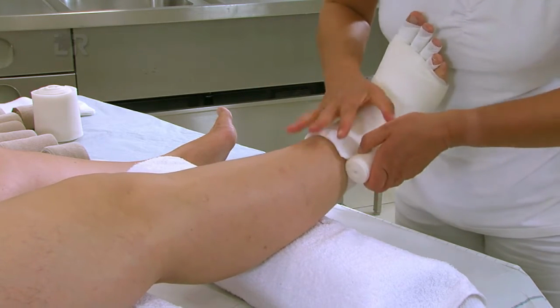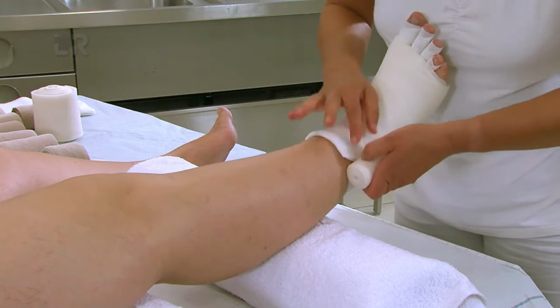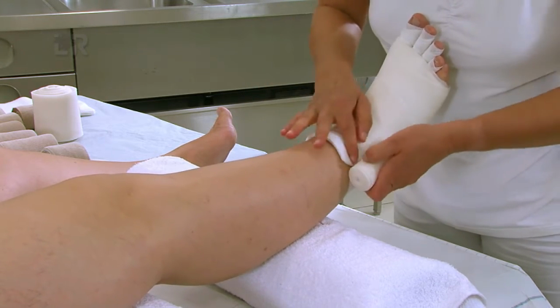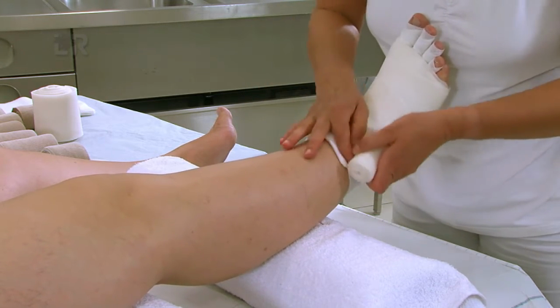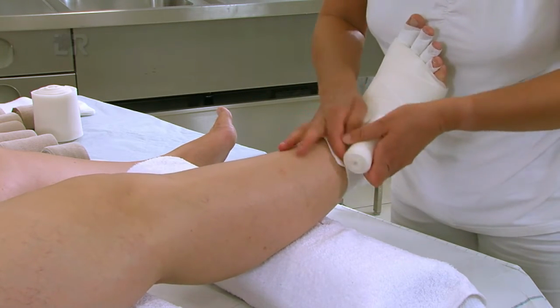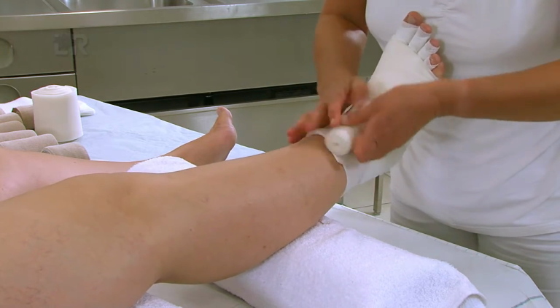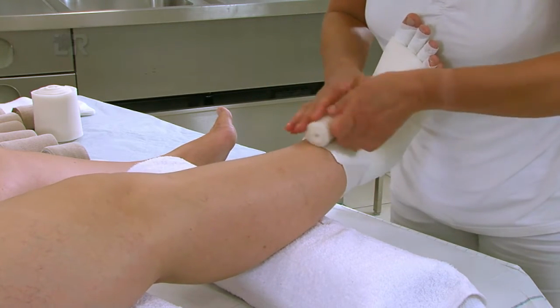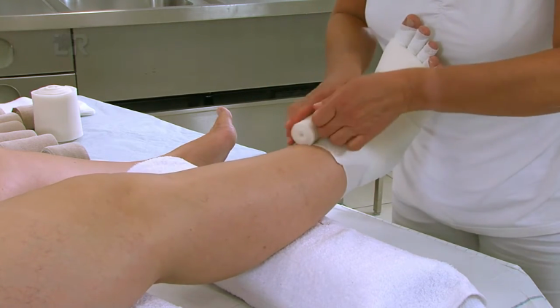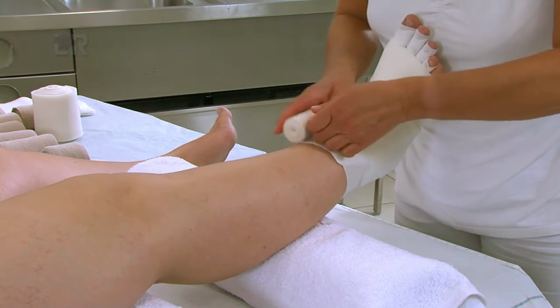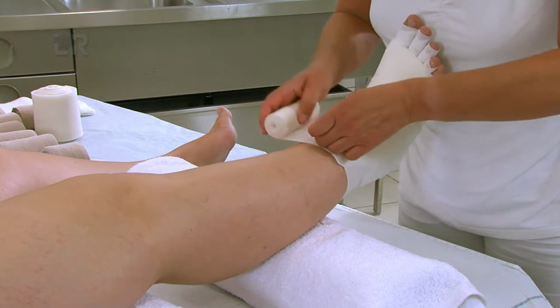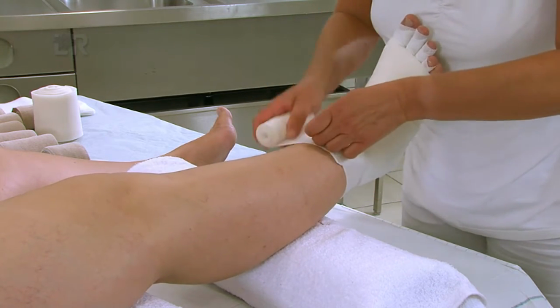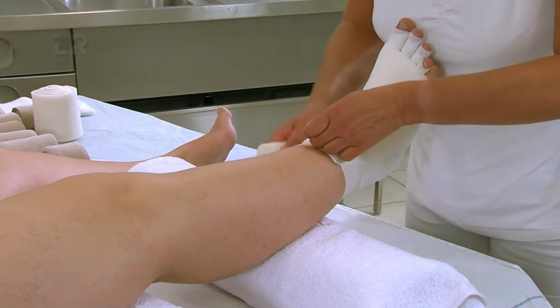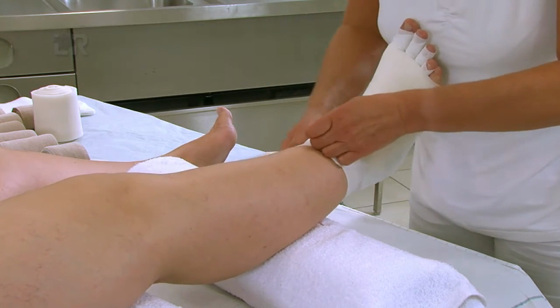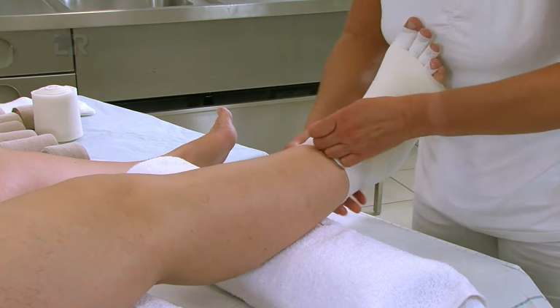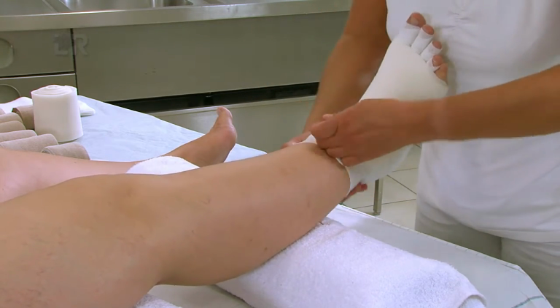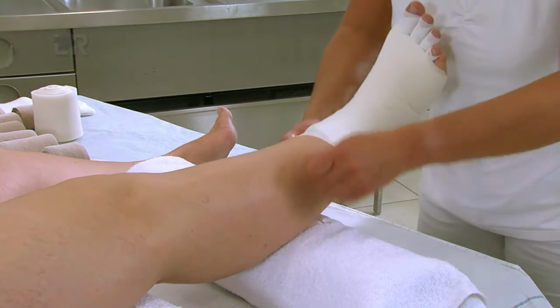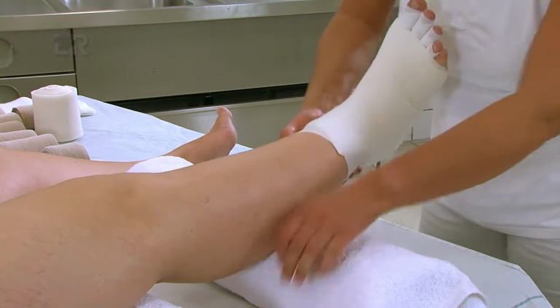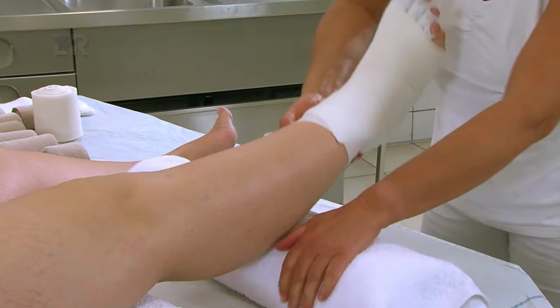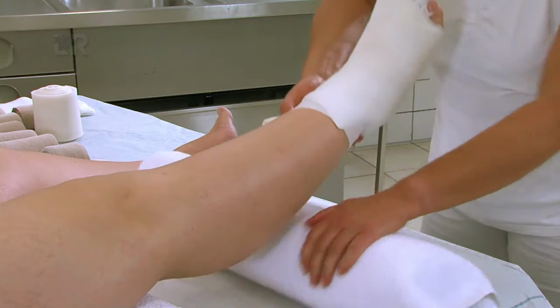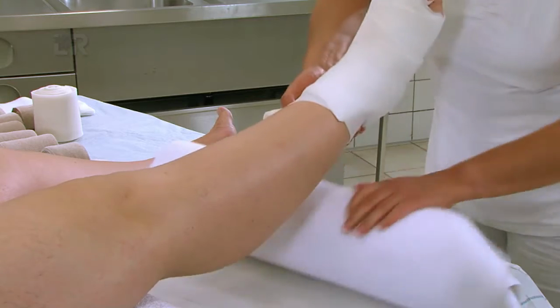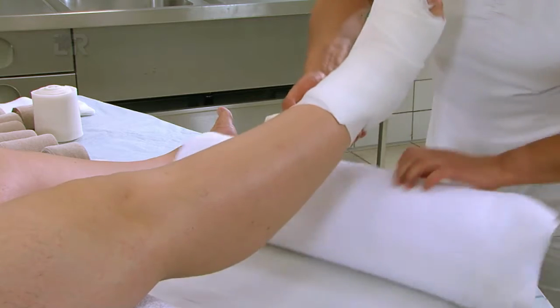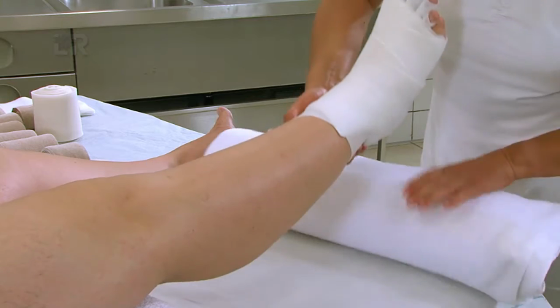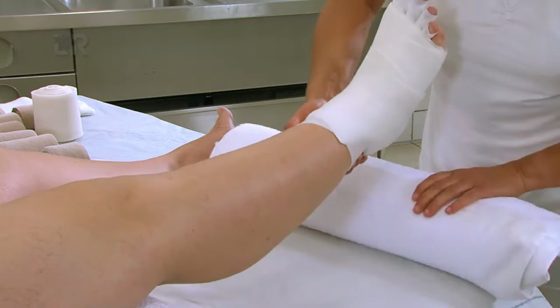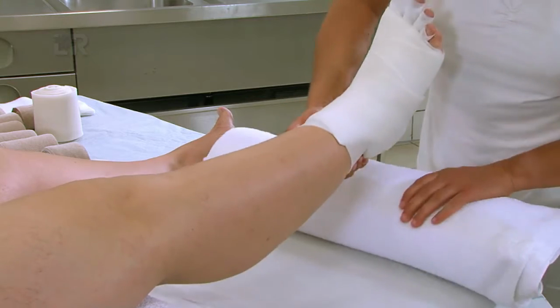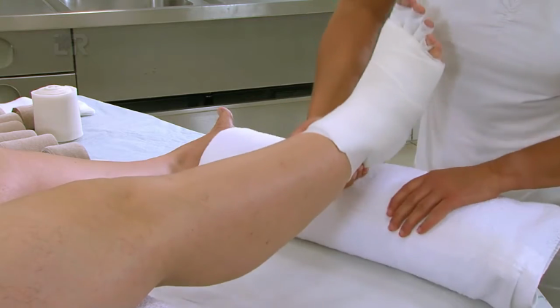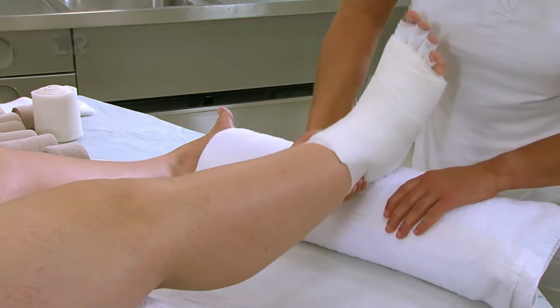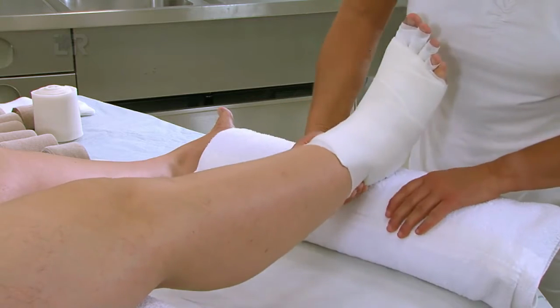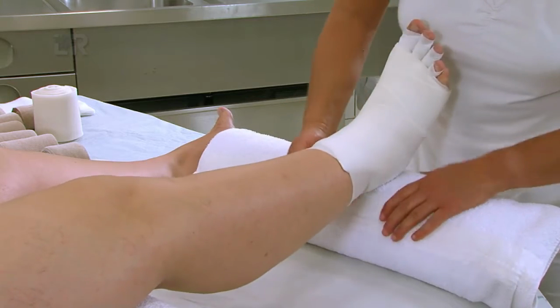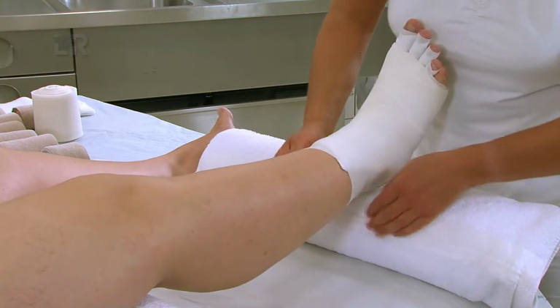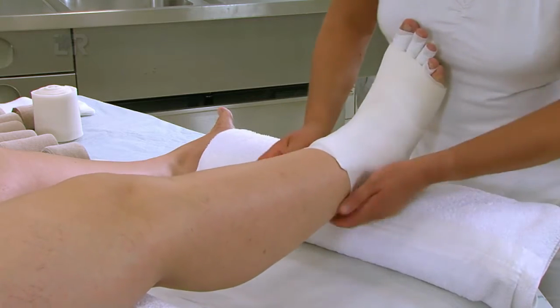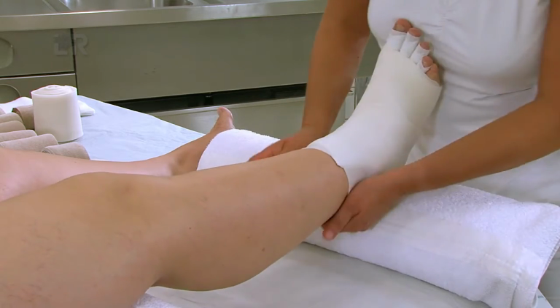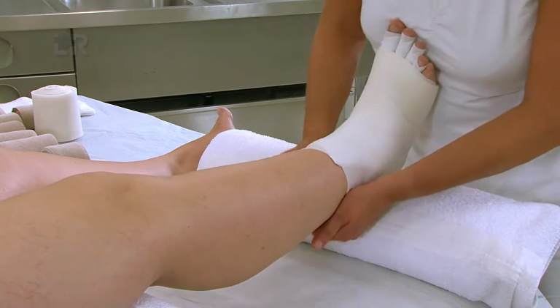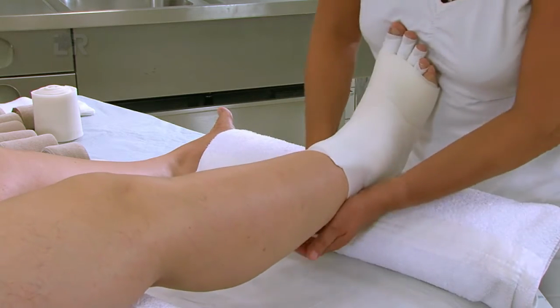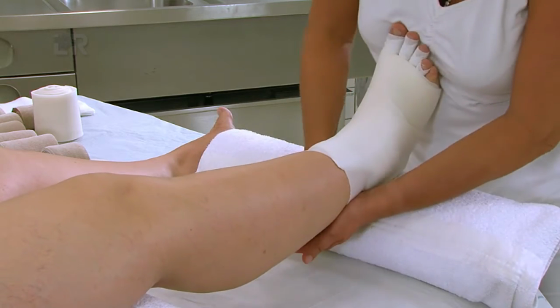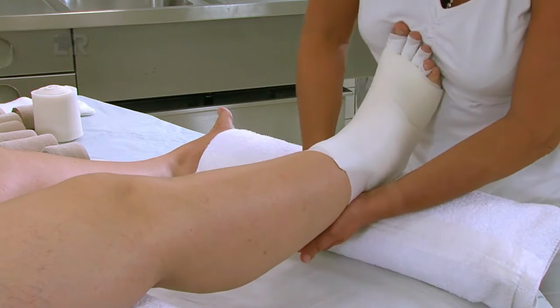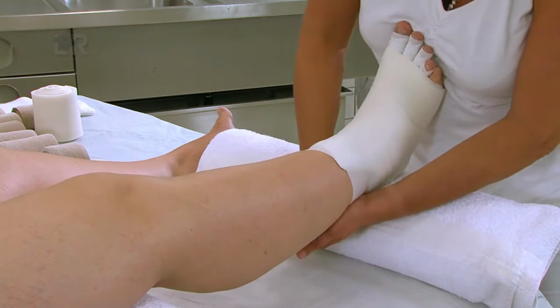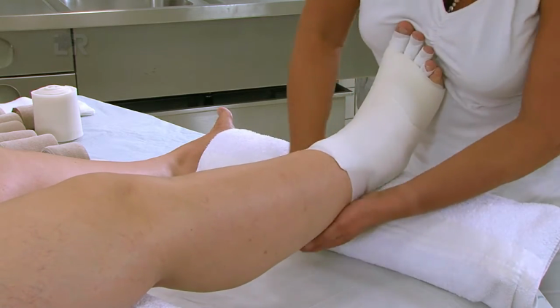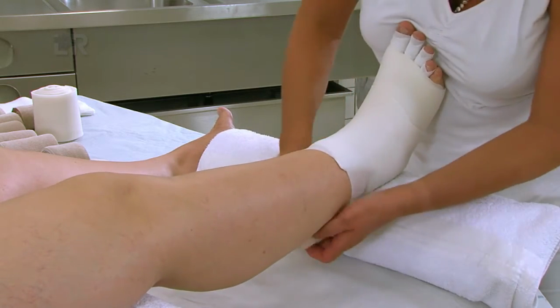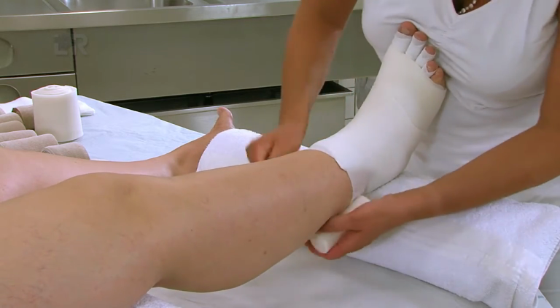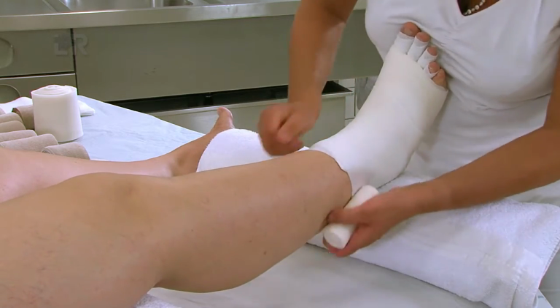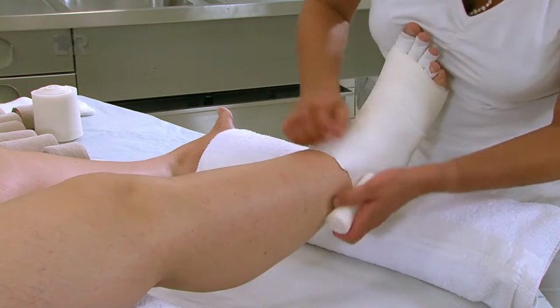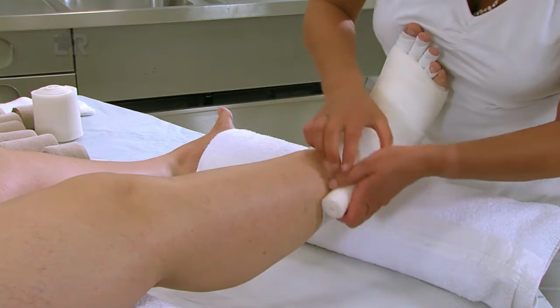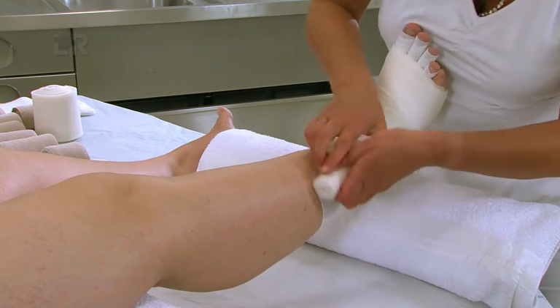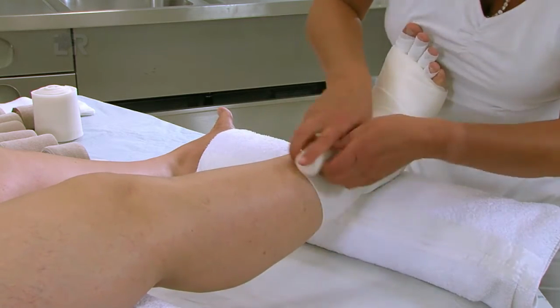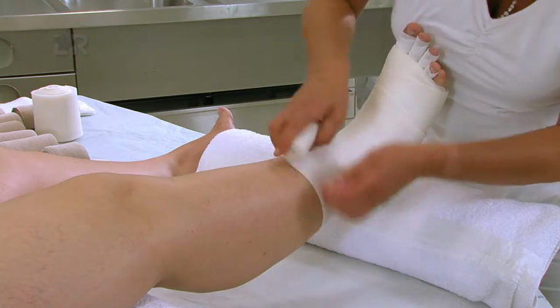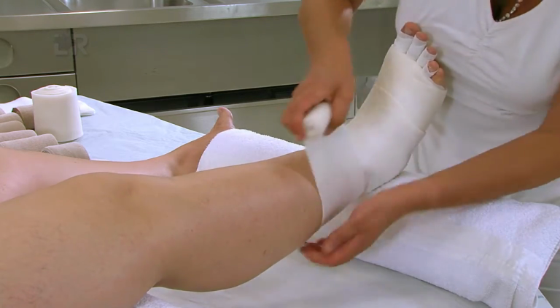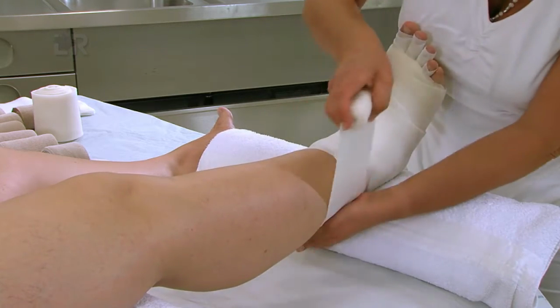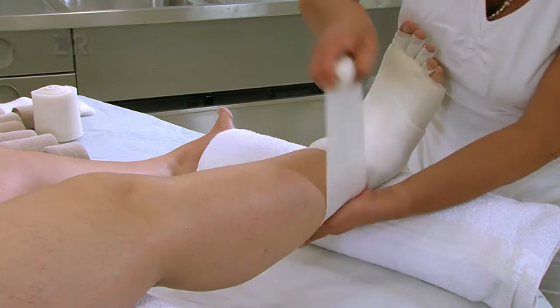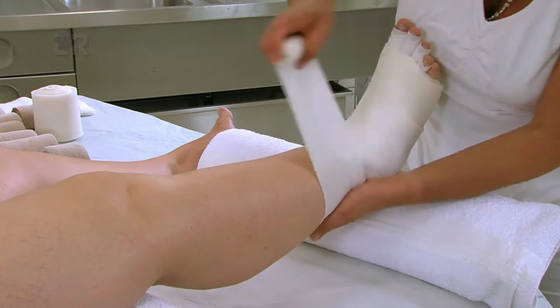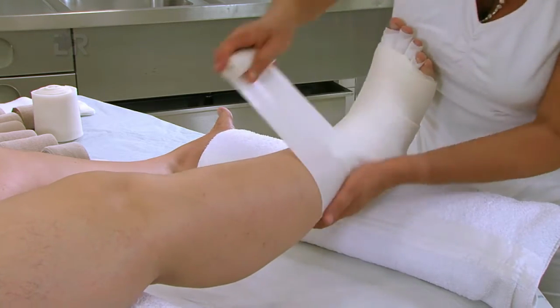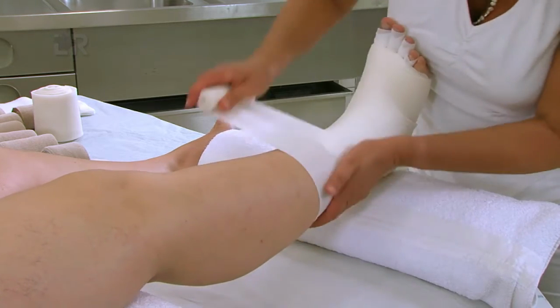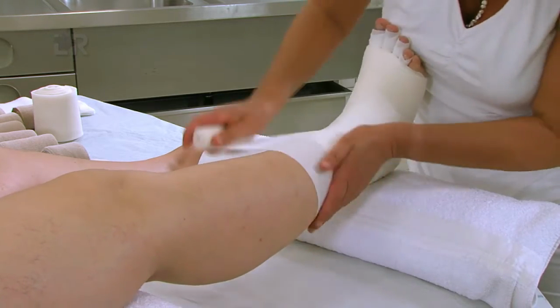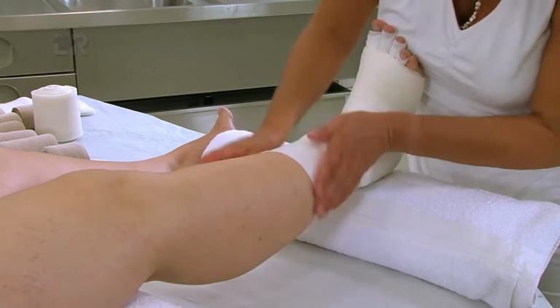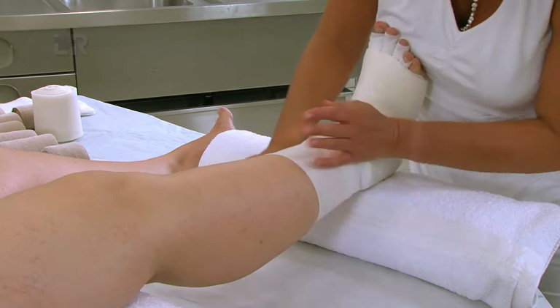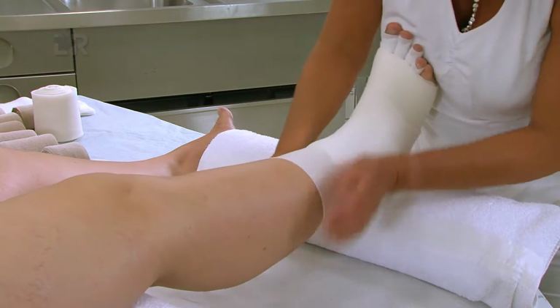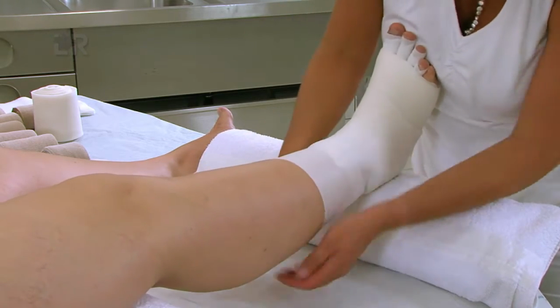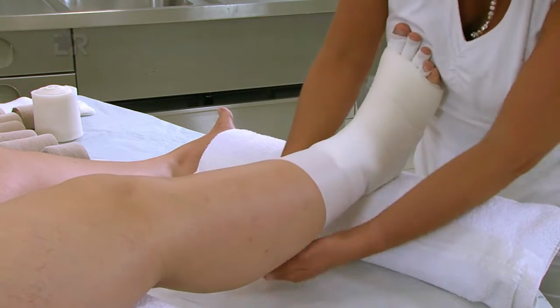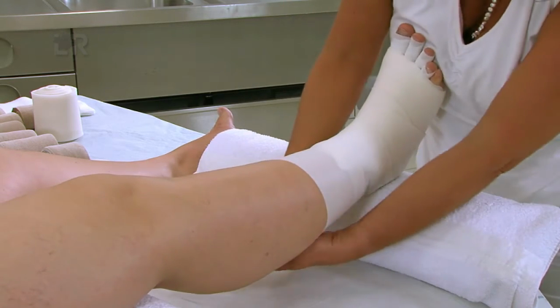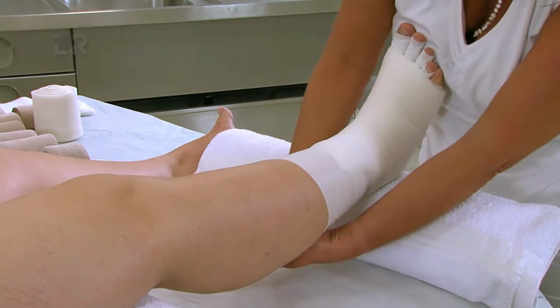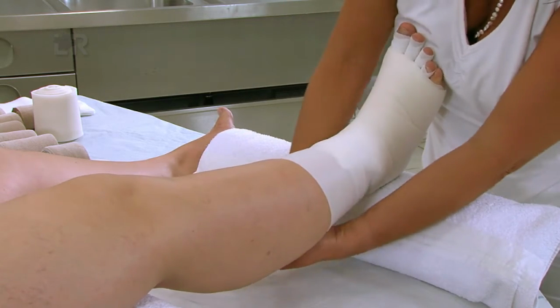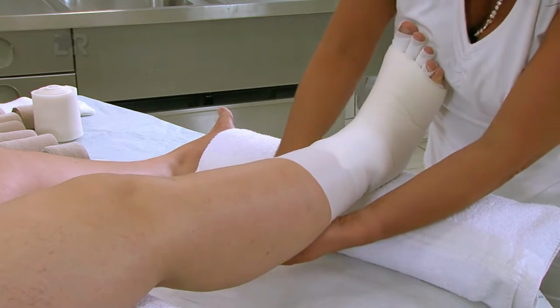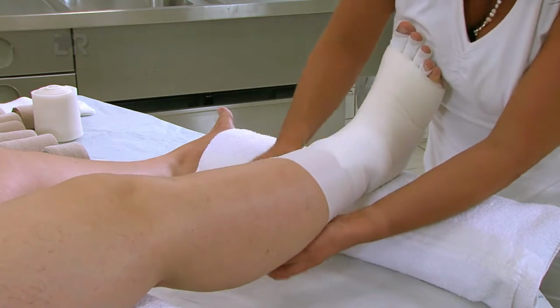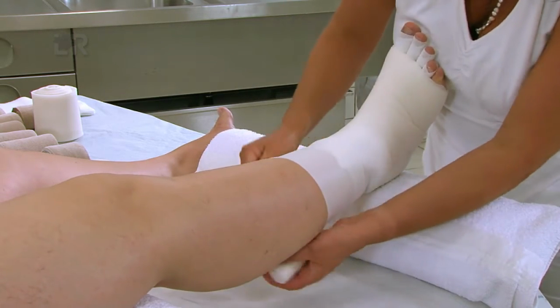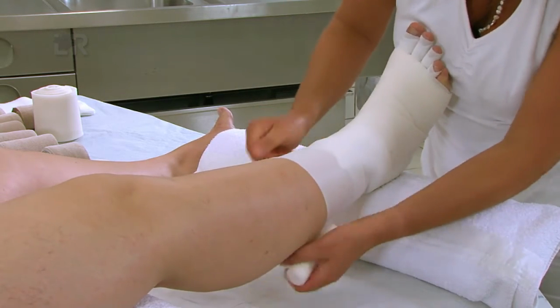Hierbei achten wir darauf, dass der Fuß in maximaler Dorsalextension gehalten wird. Zudem kann eine zweite Binde angewickelt werden.